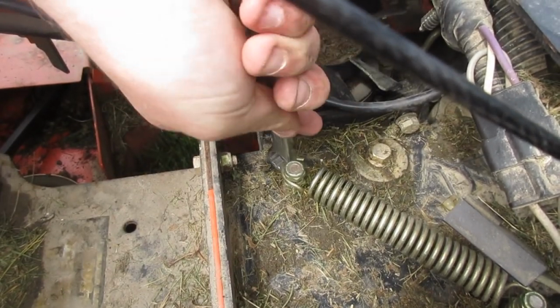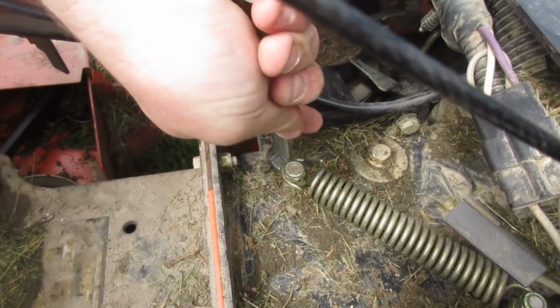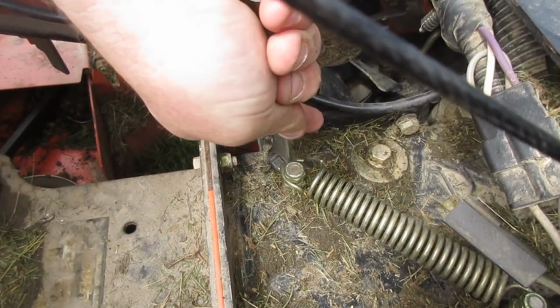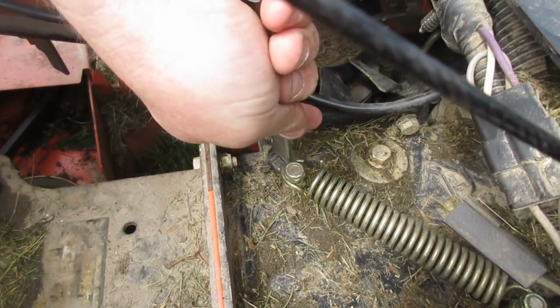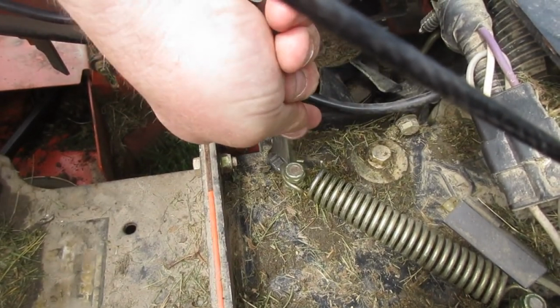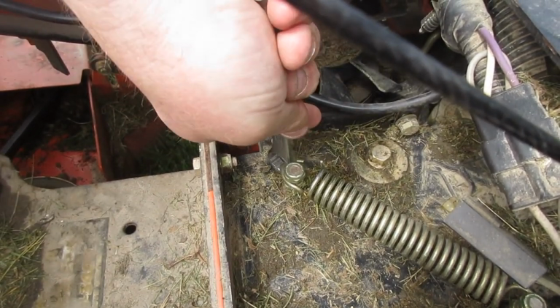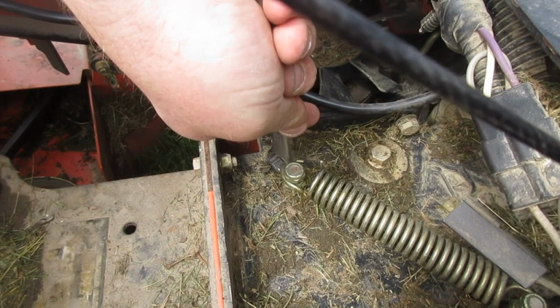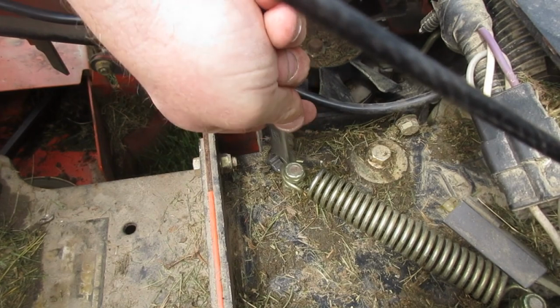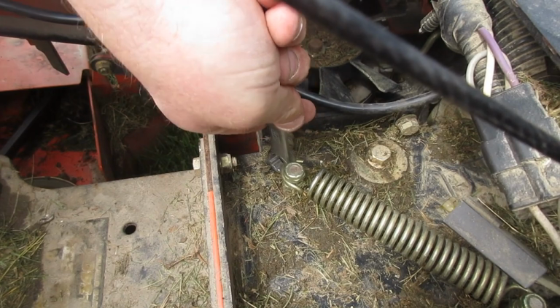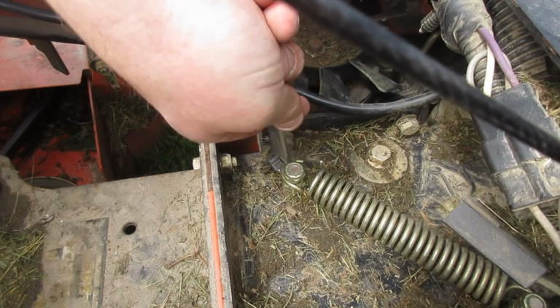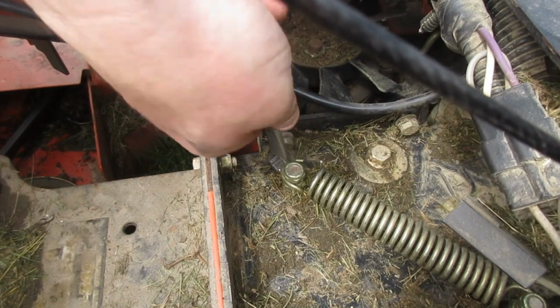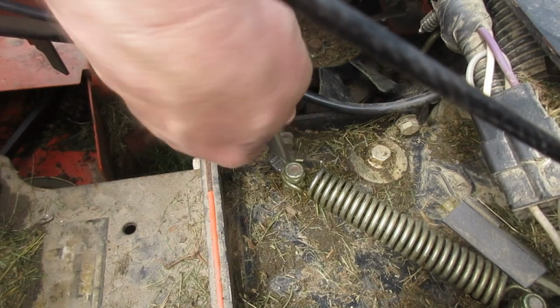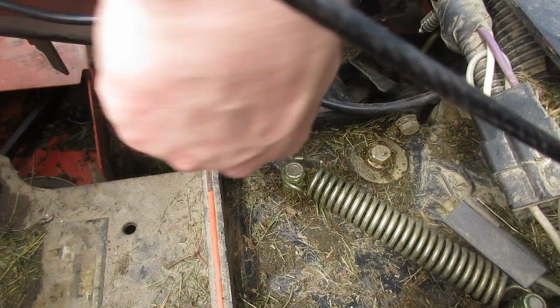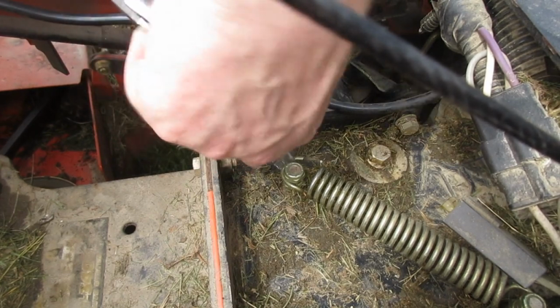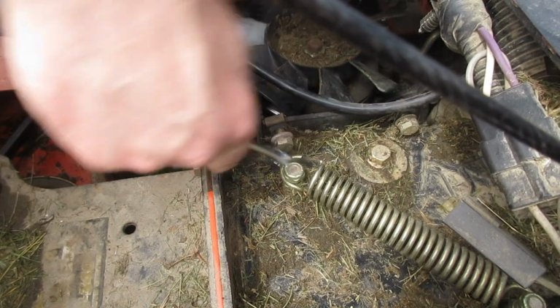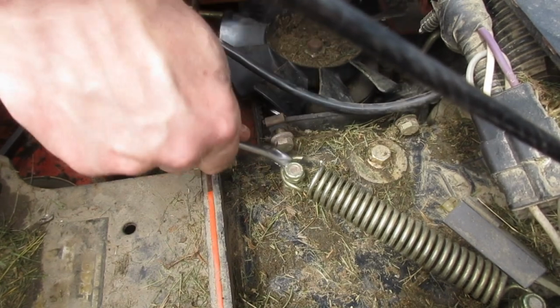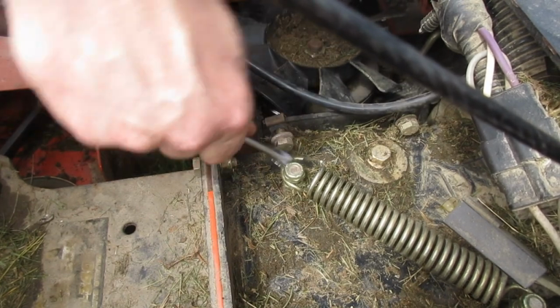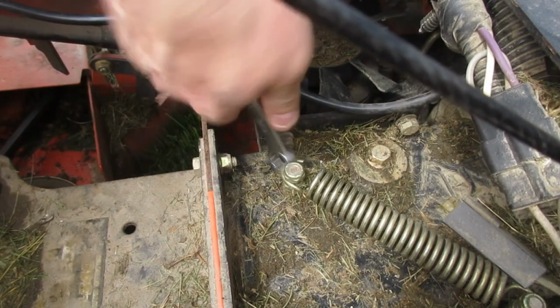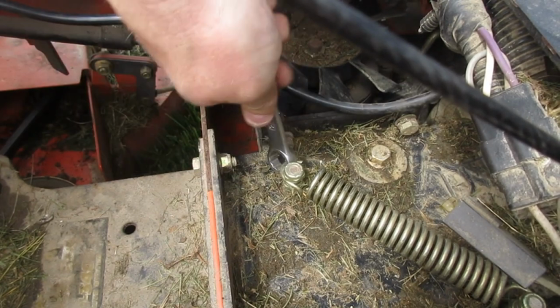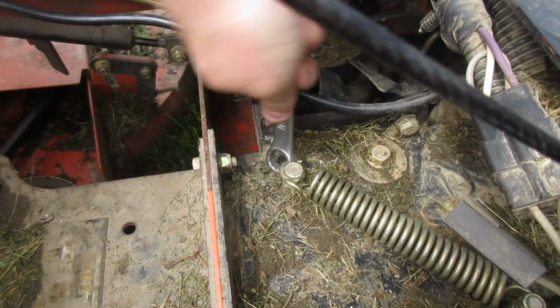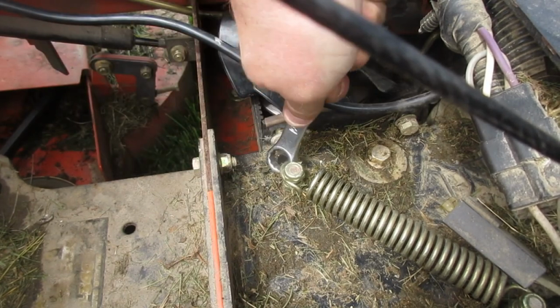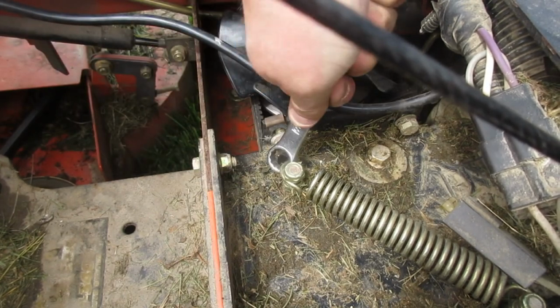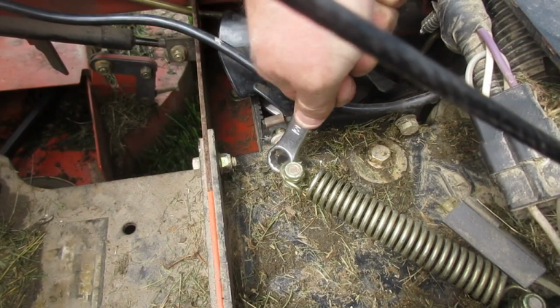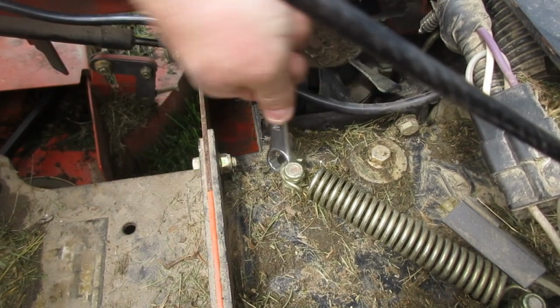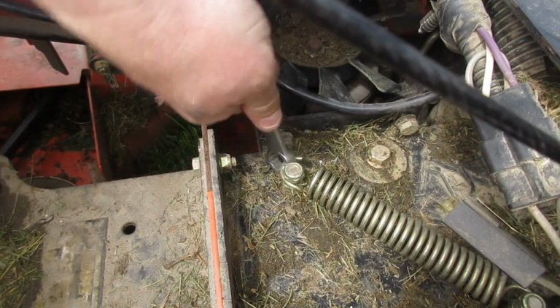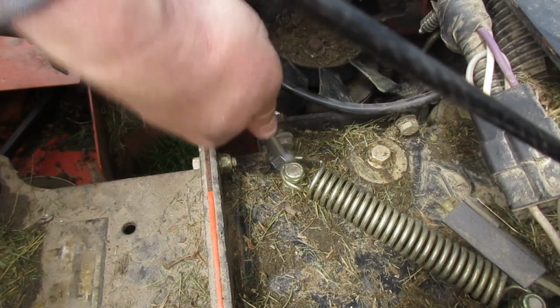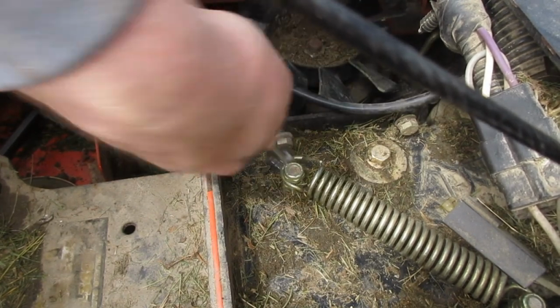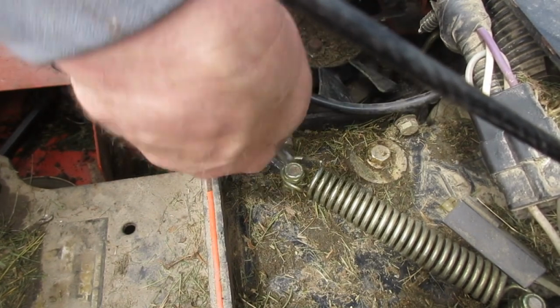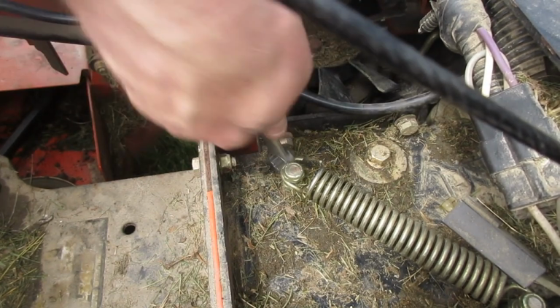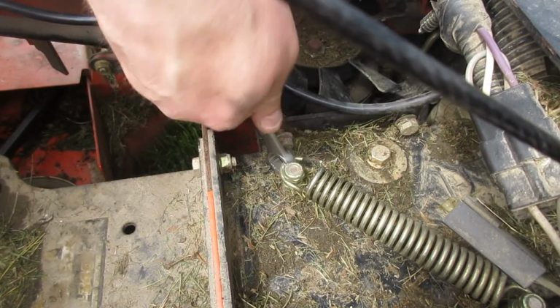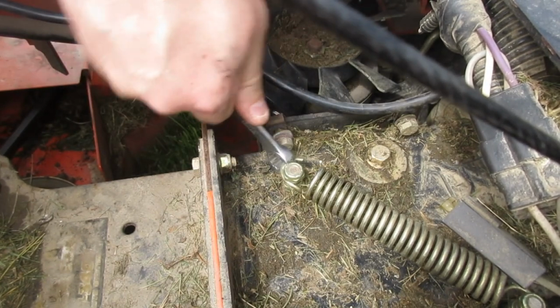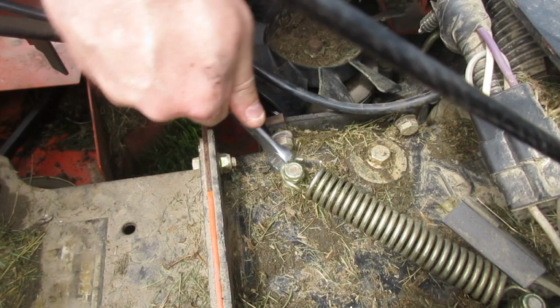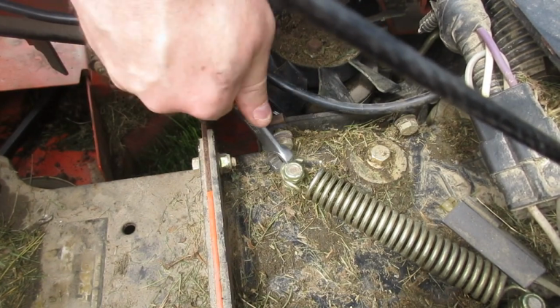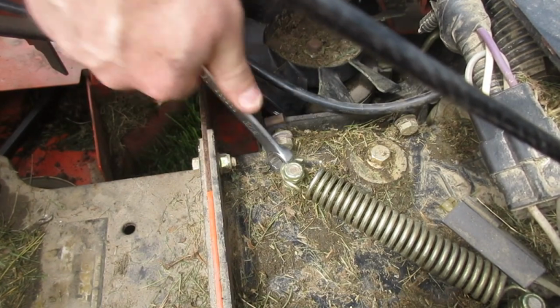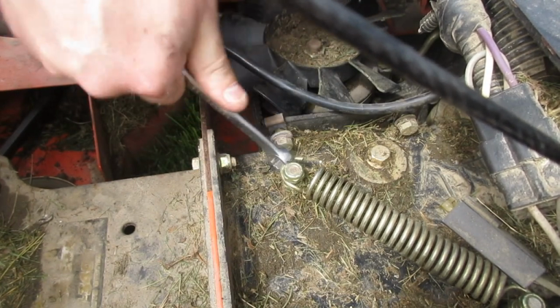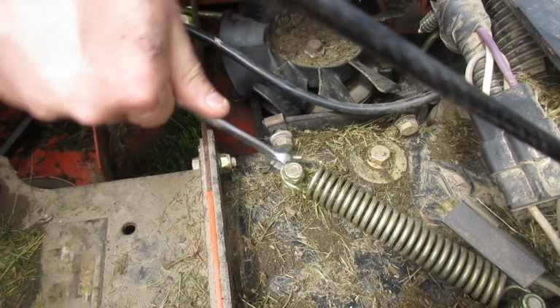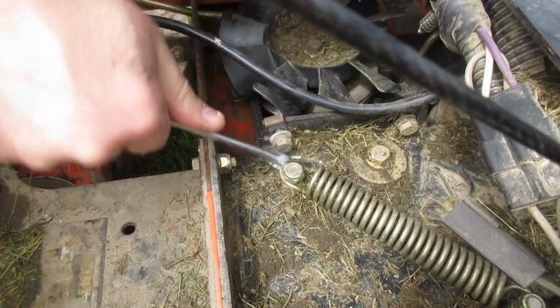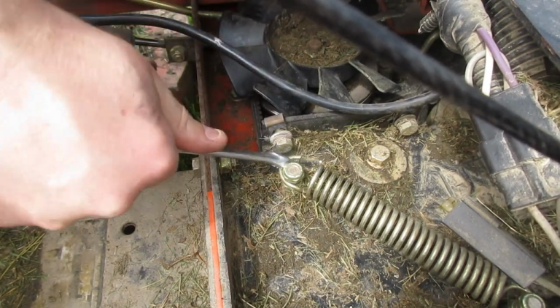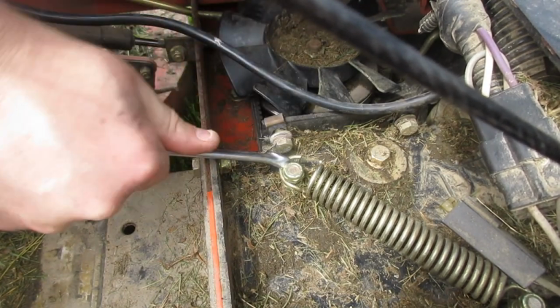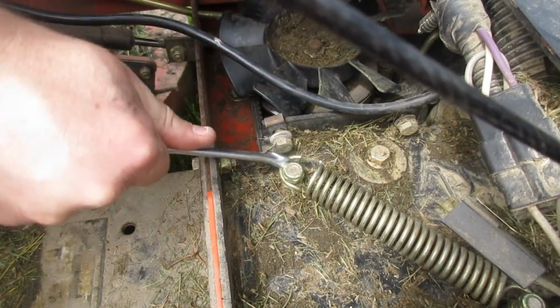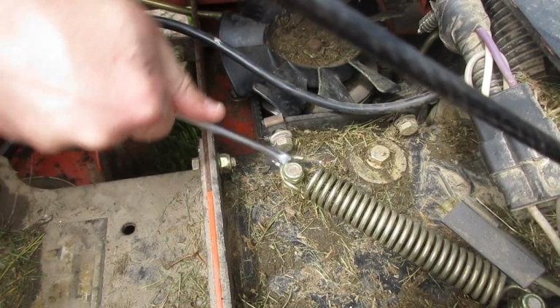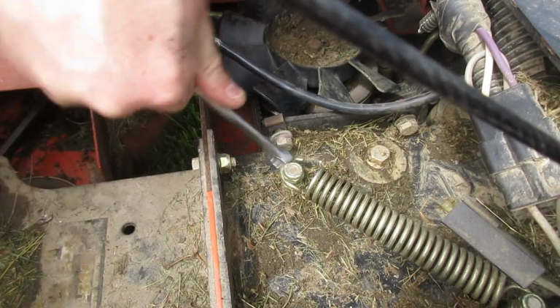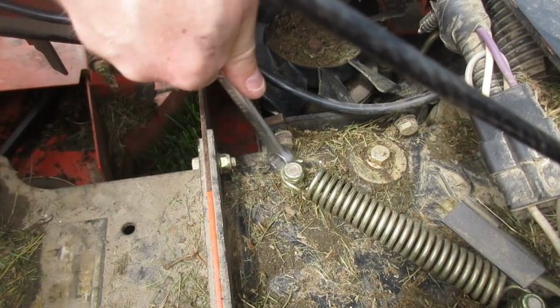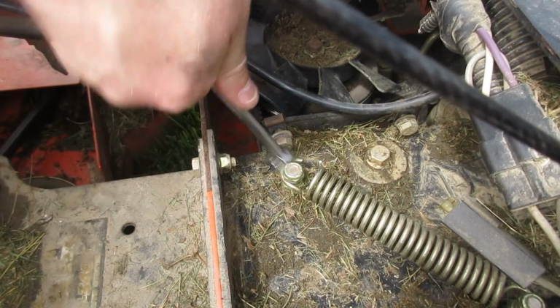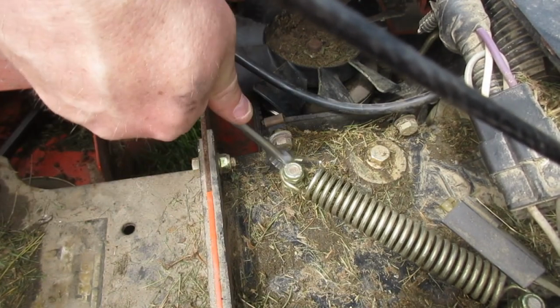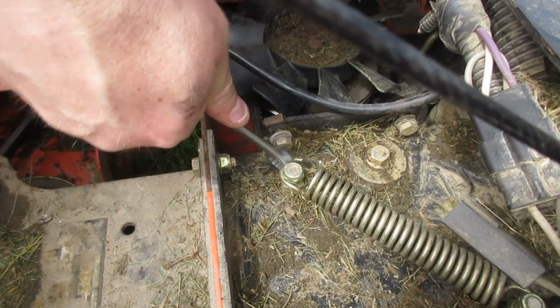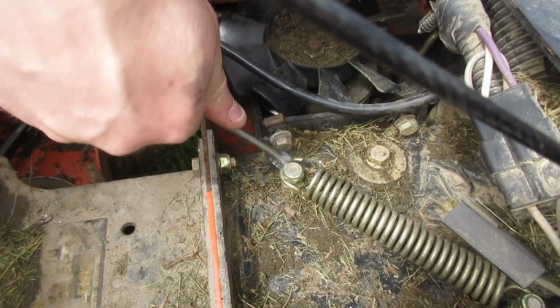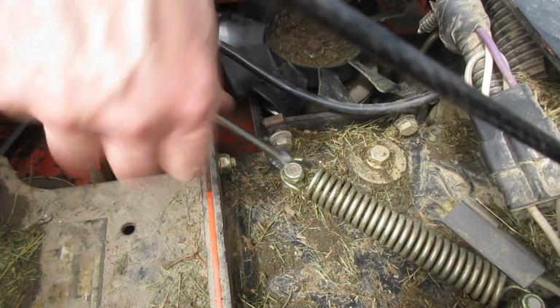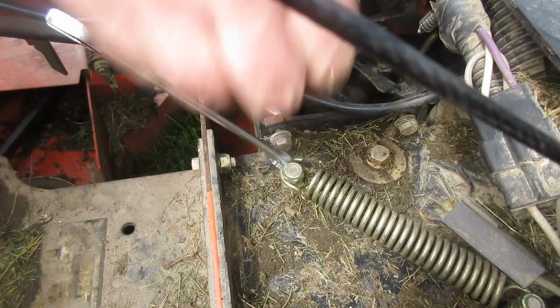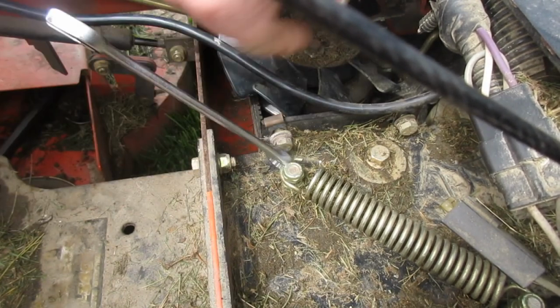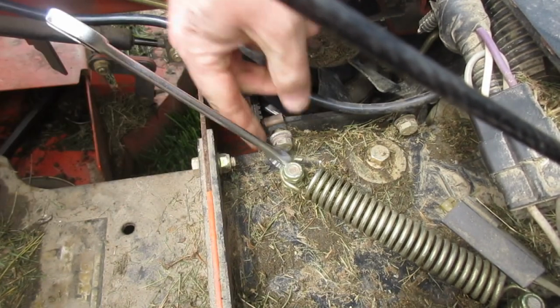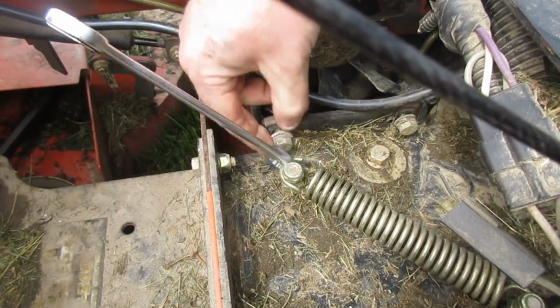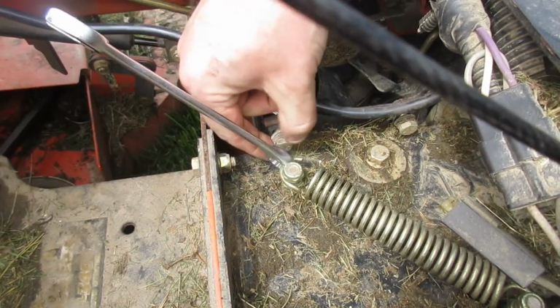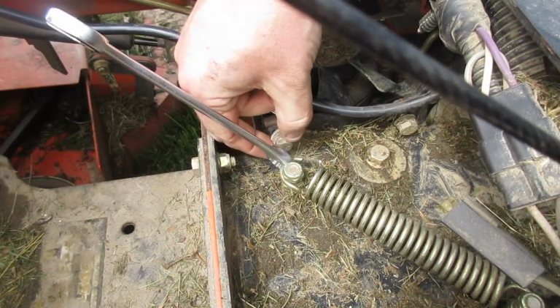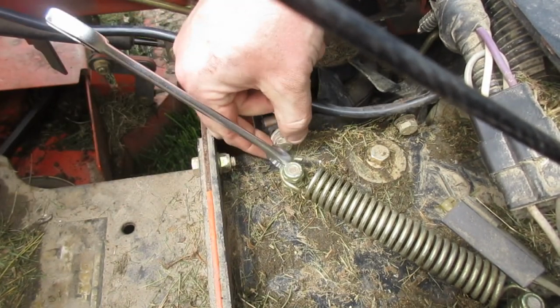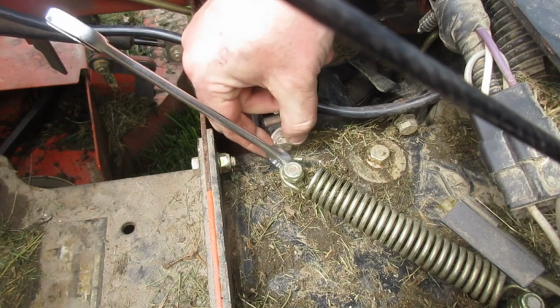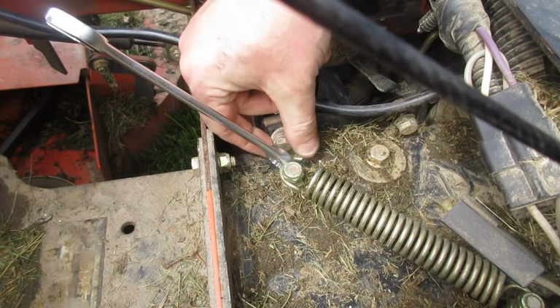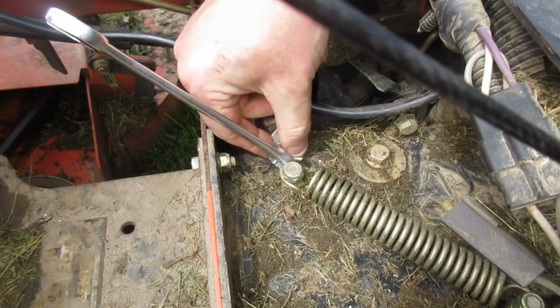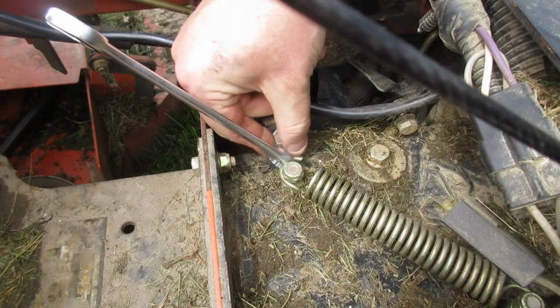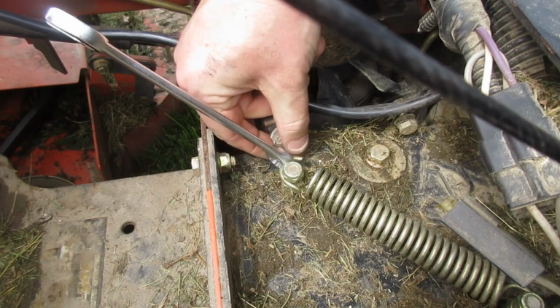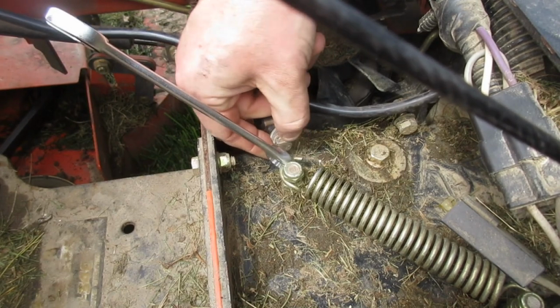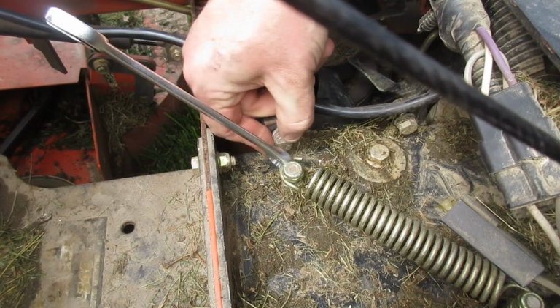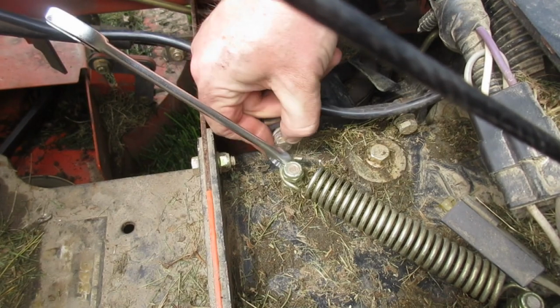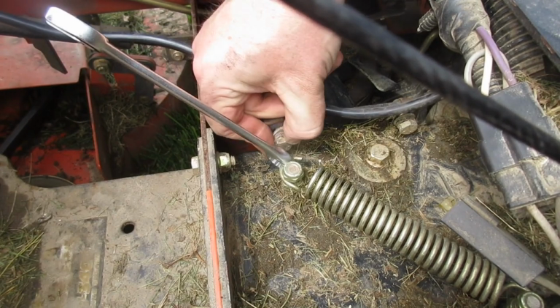This is the tensioner — it's going to get a bit of a stretch. There you go.